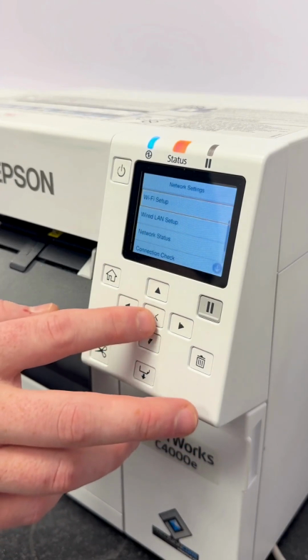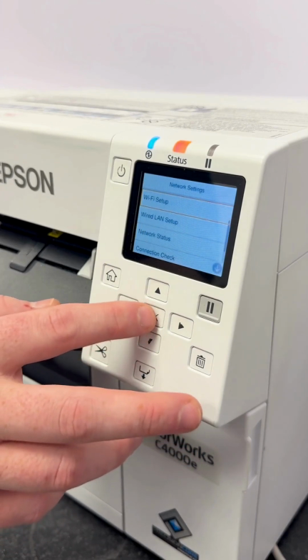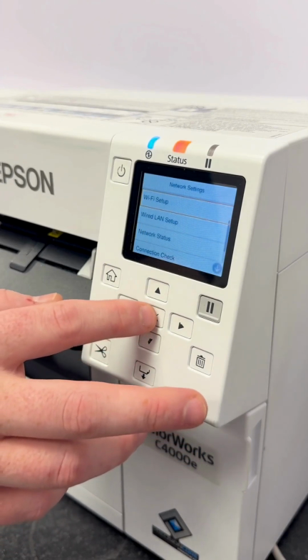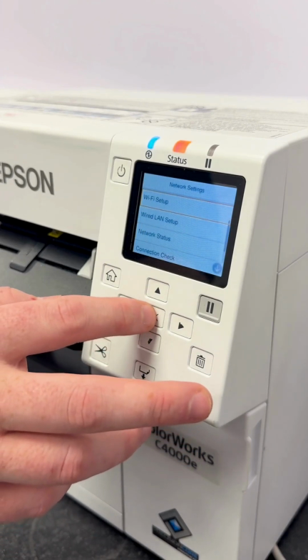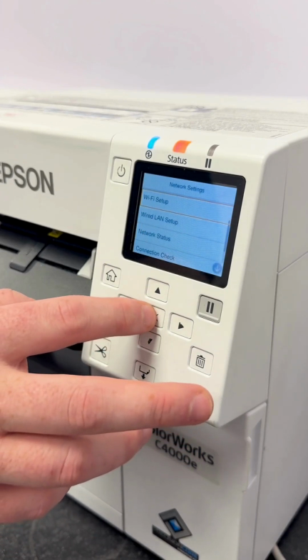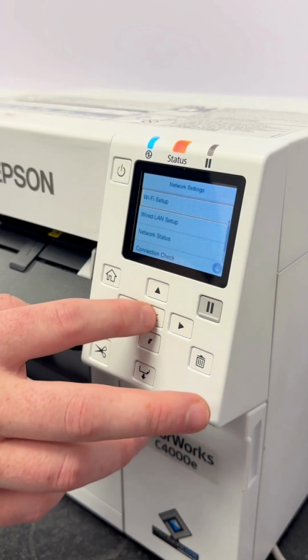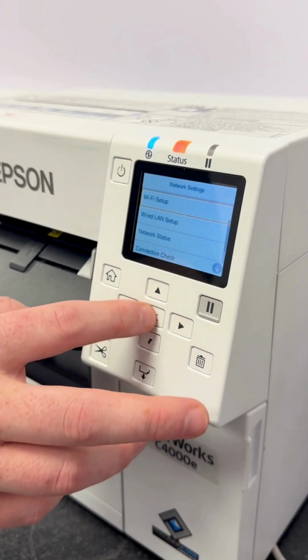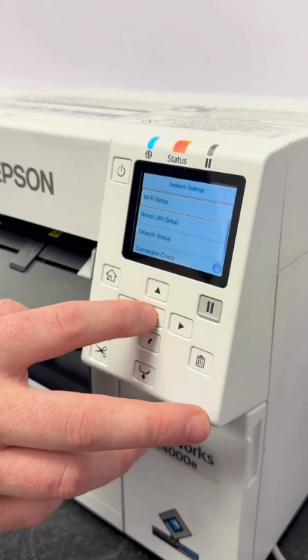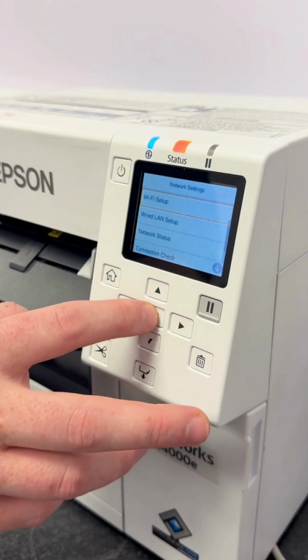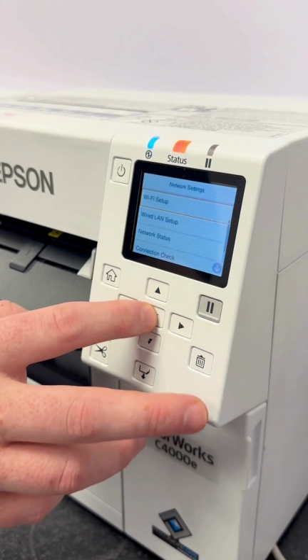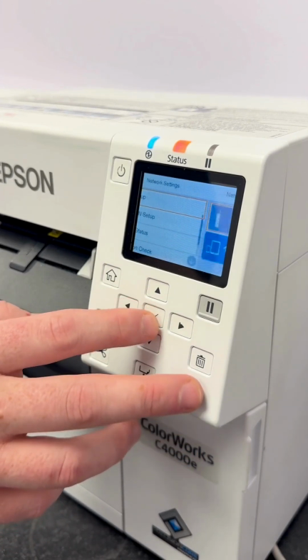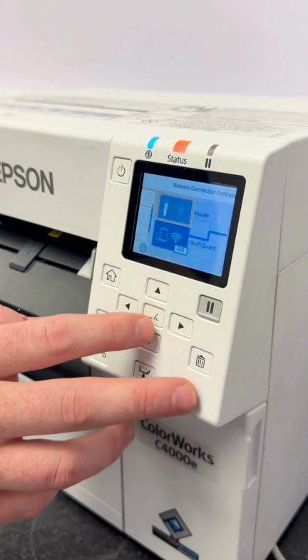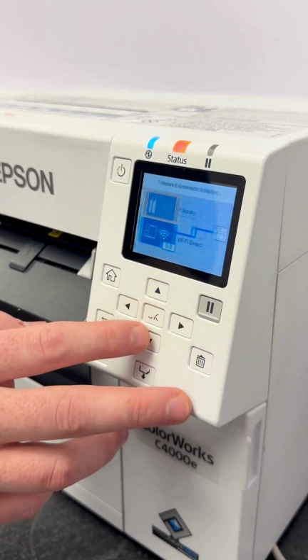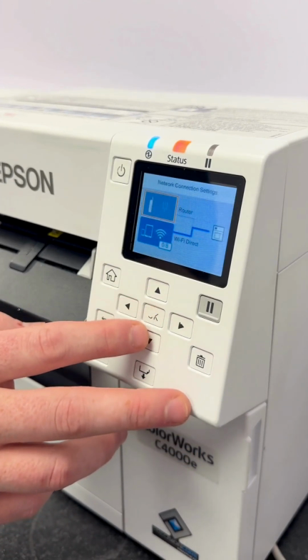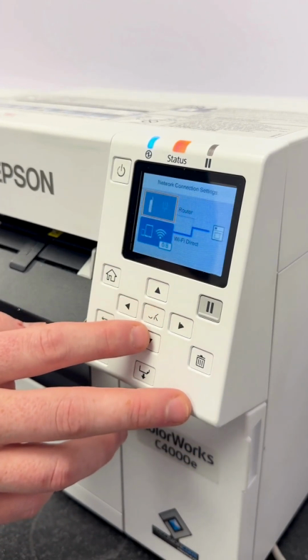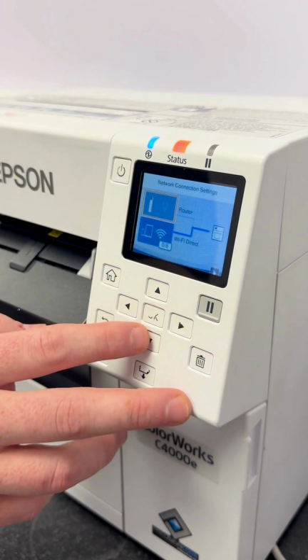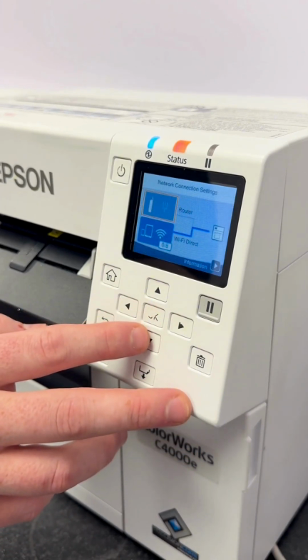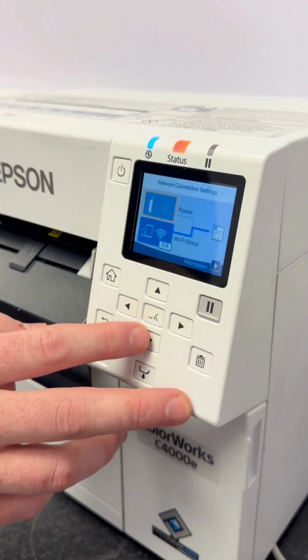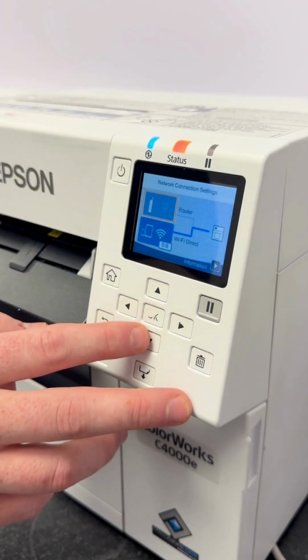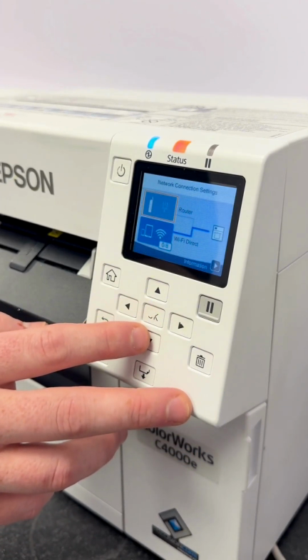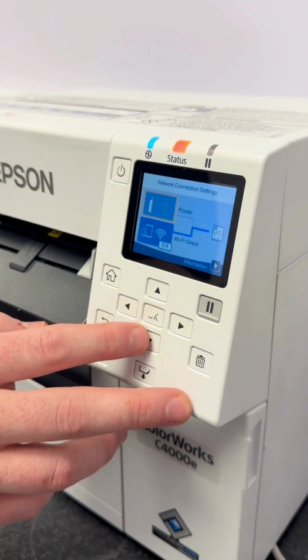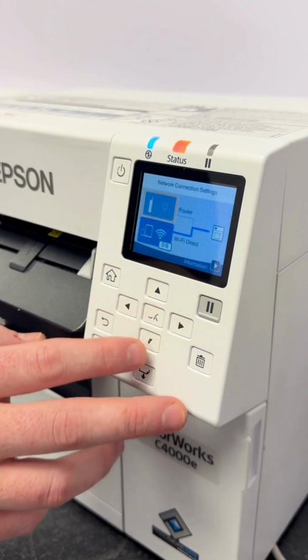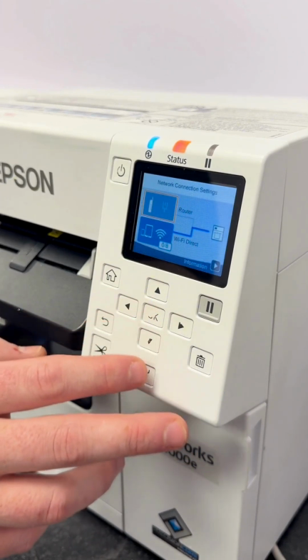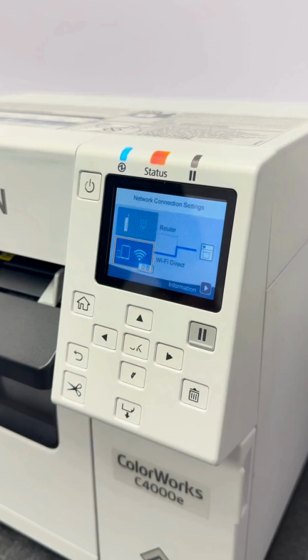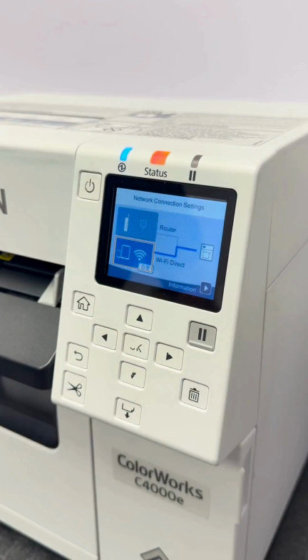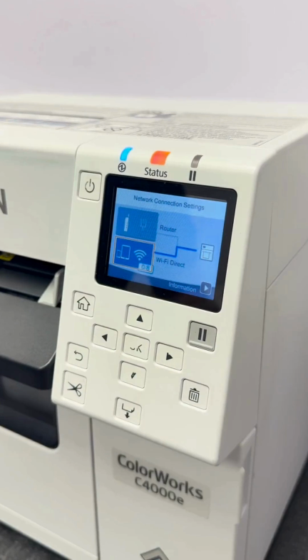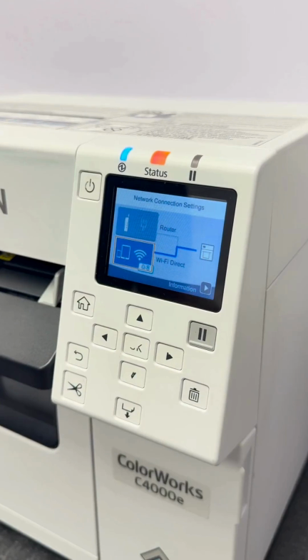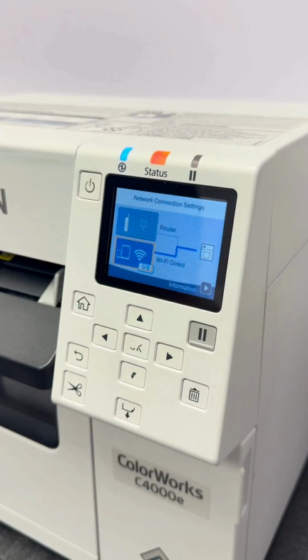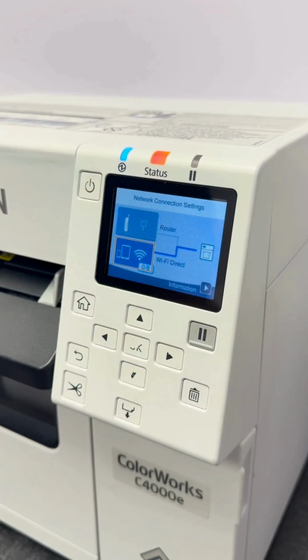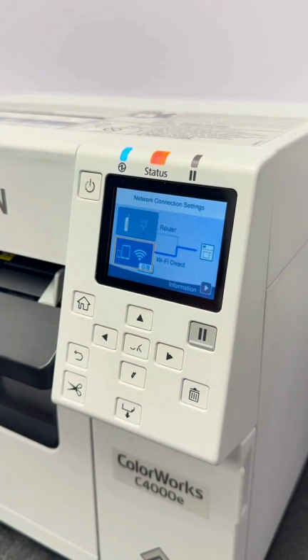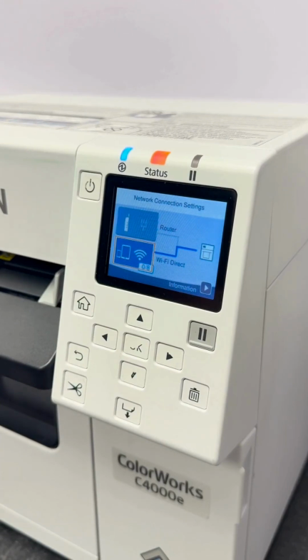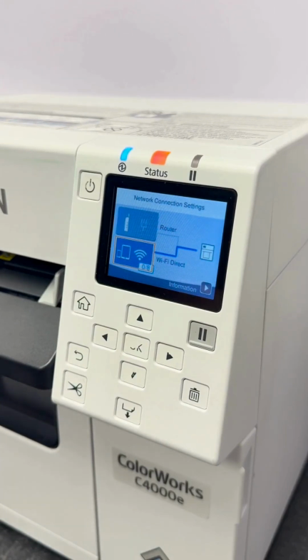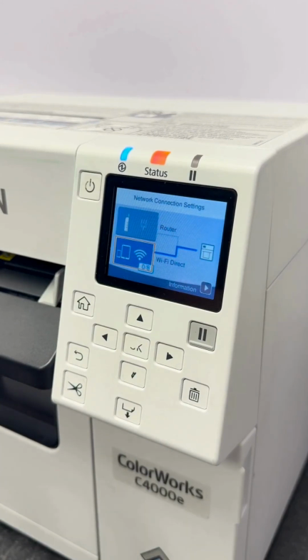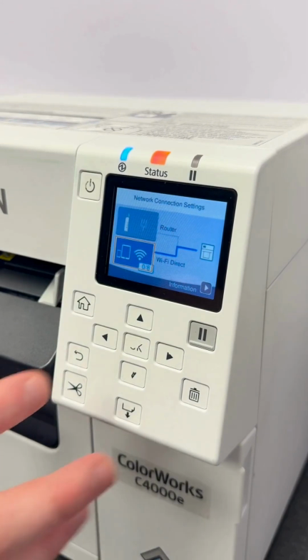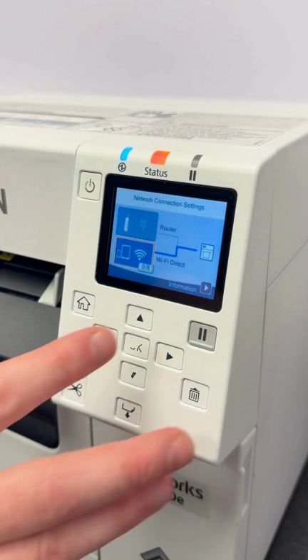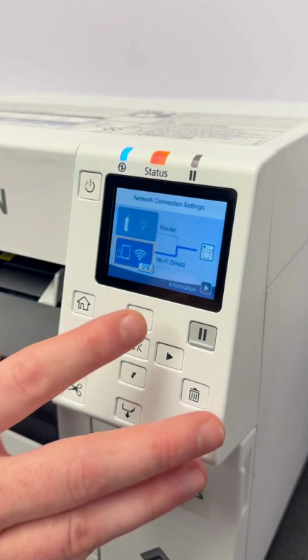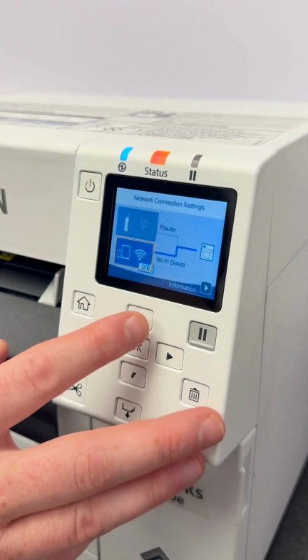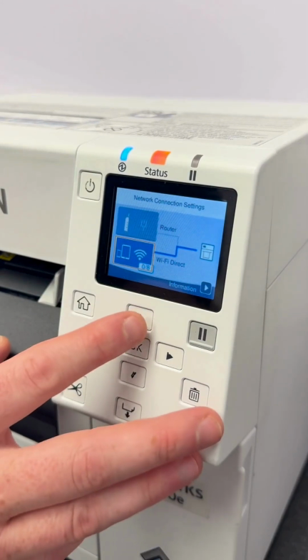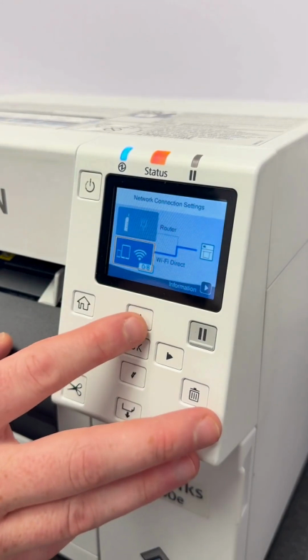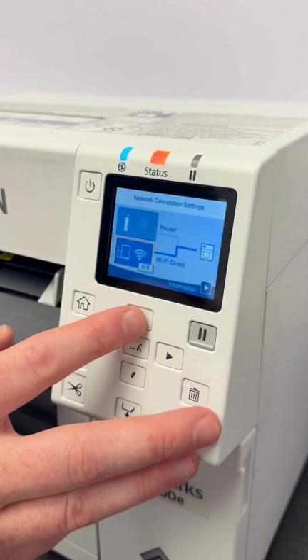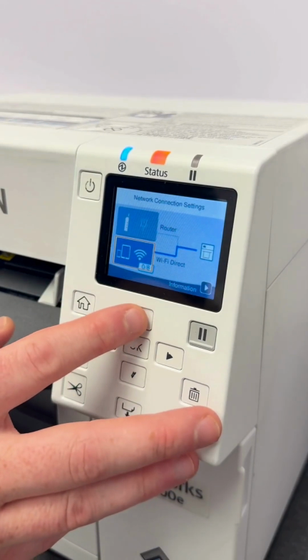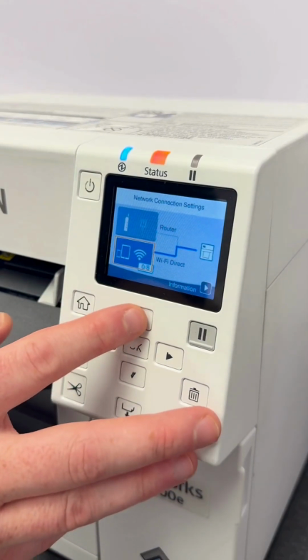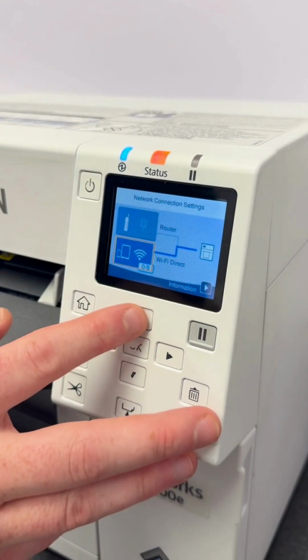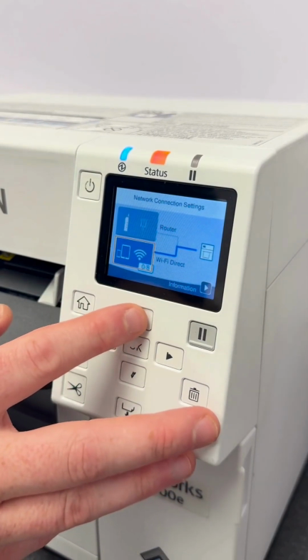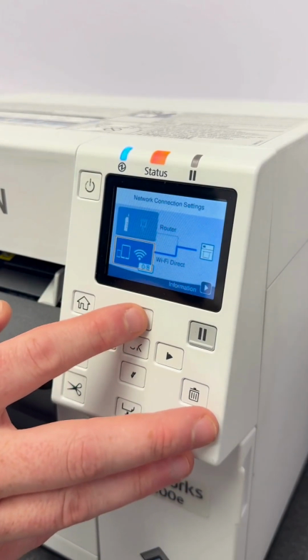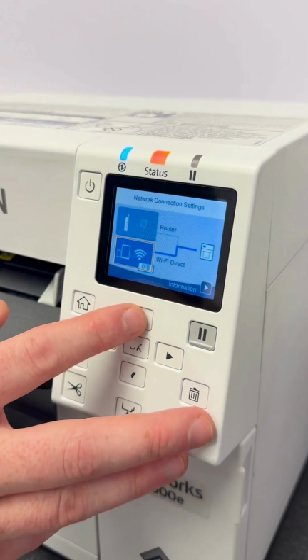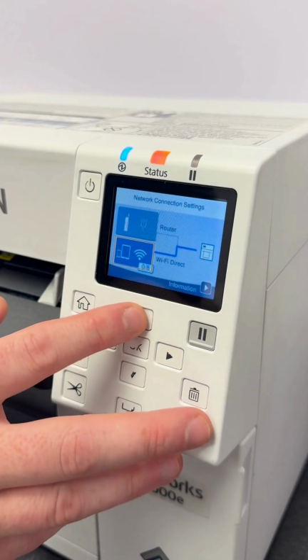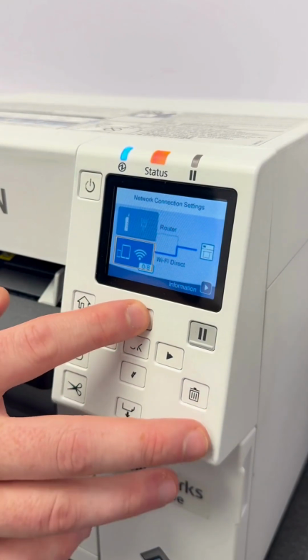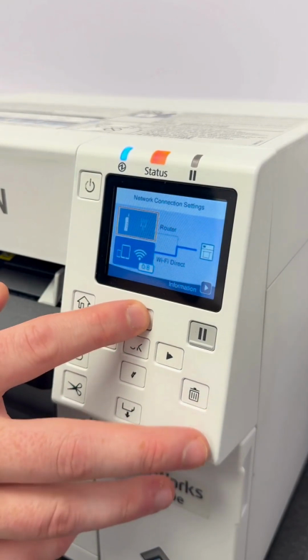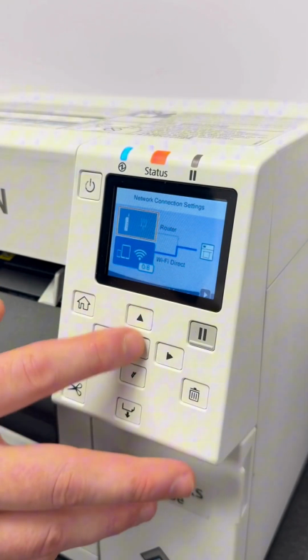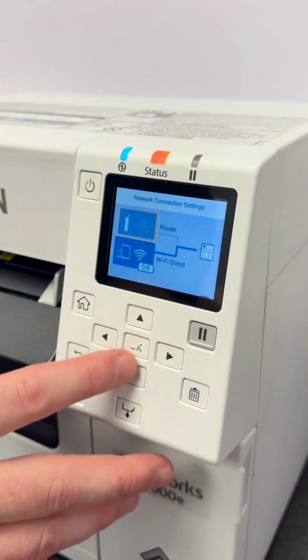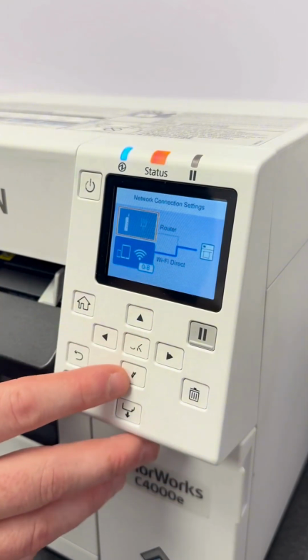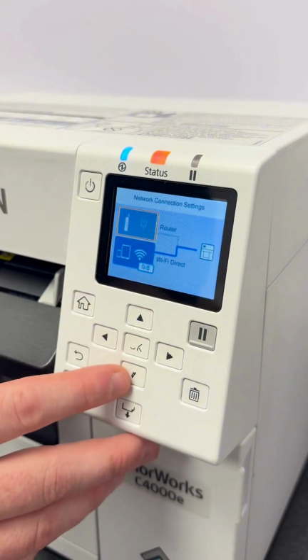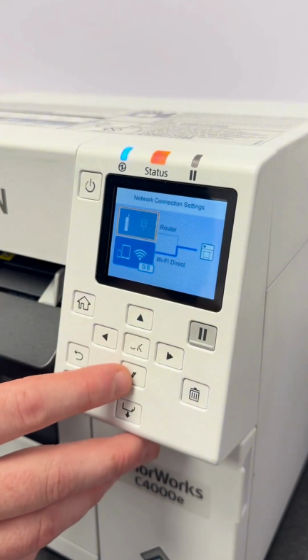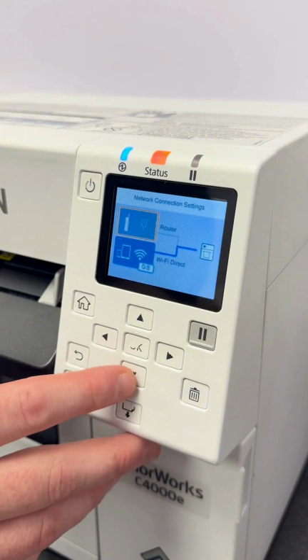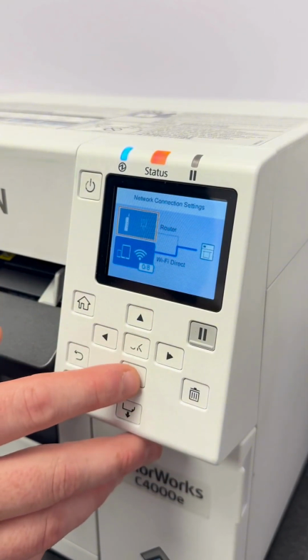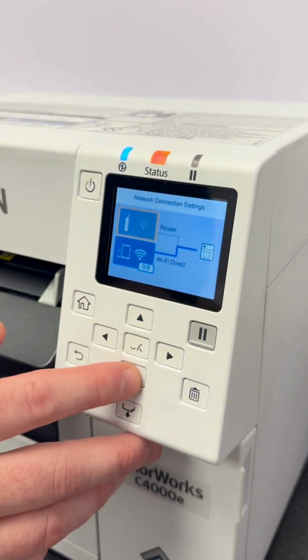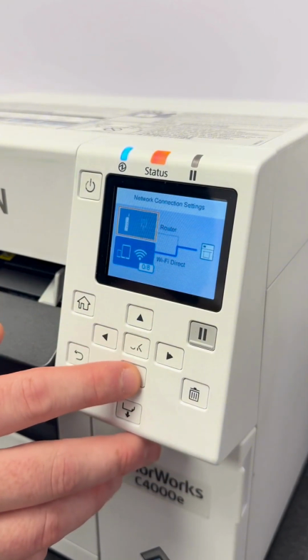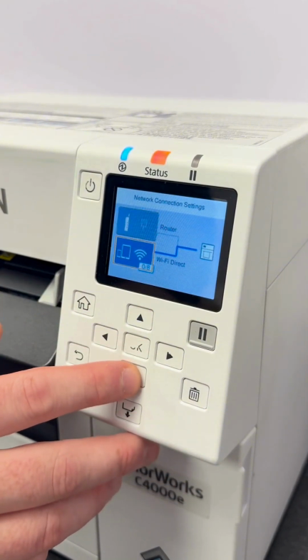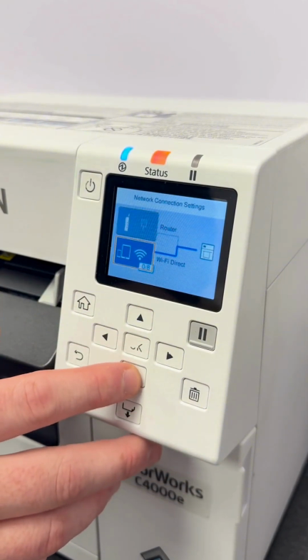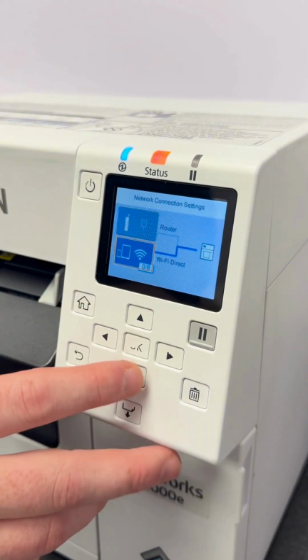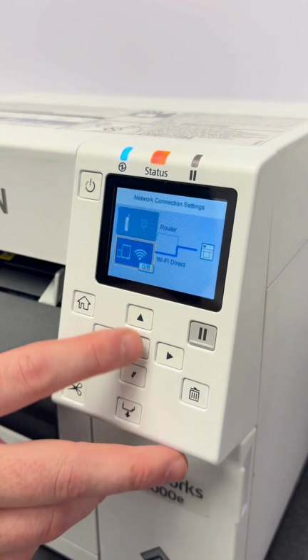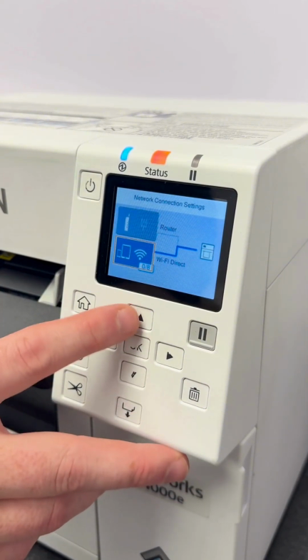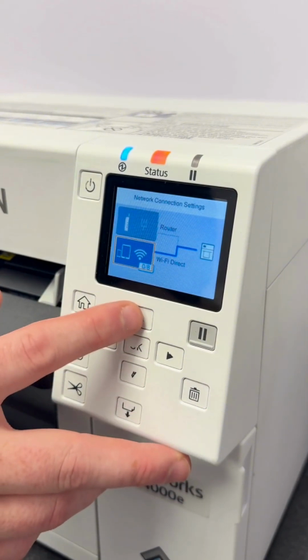Click into Wi-Fi Setup. Once in the Wi-Fi settings, you'll have two options for connections: either Router or Wi-Fi Direct.